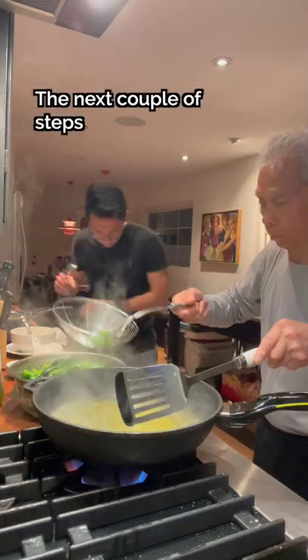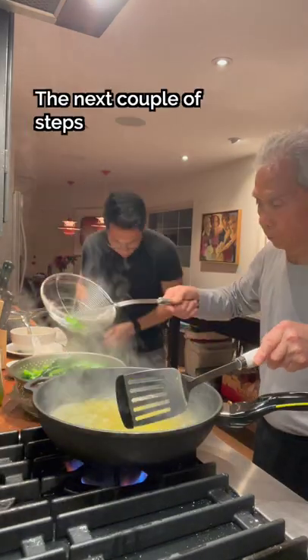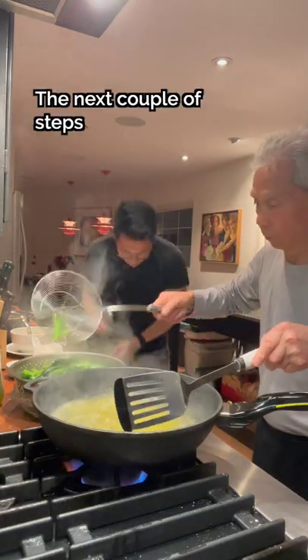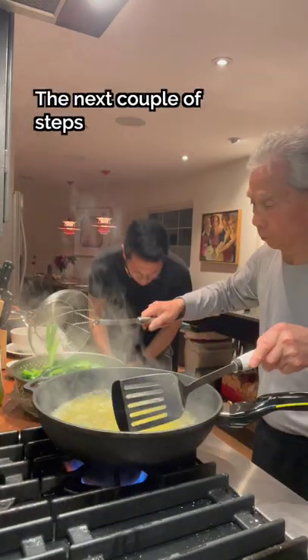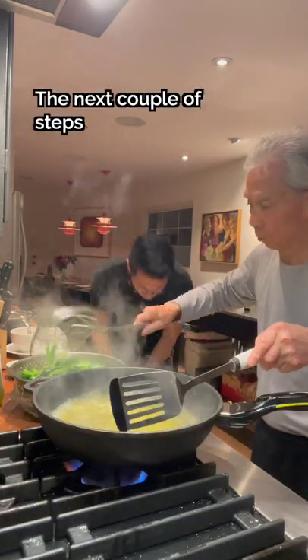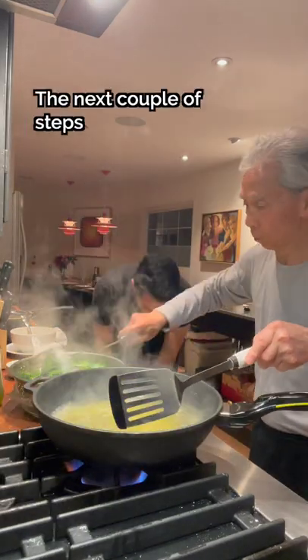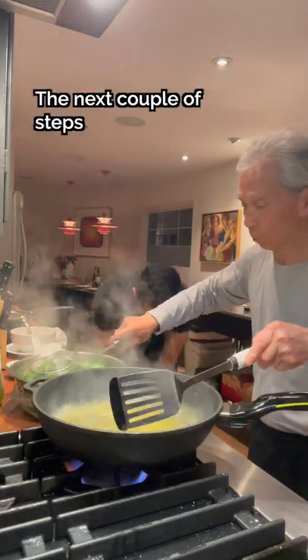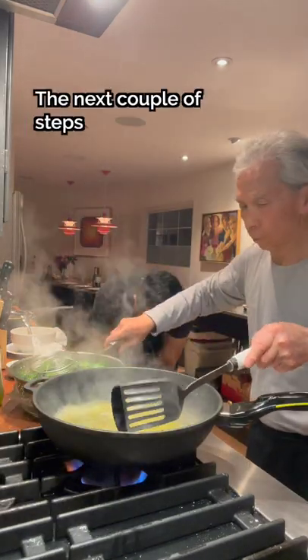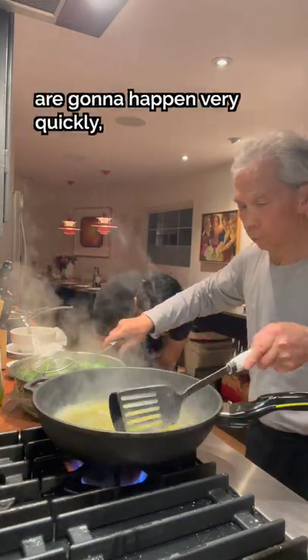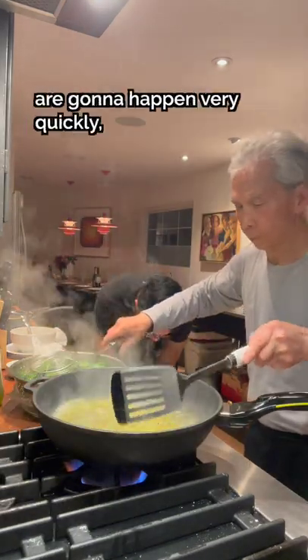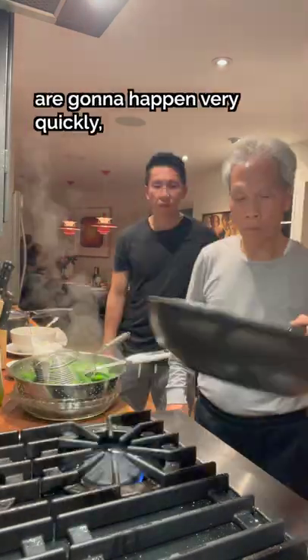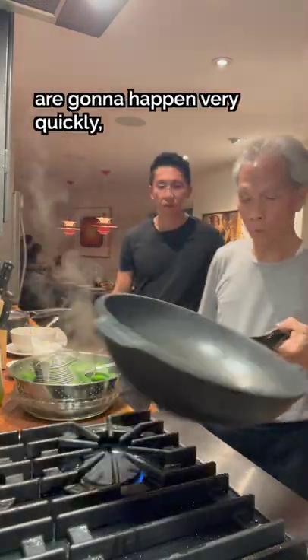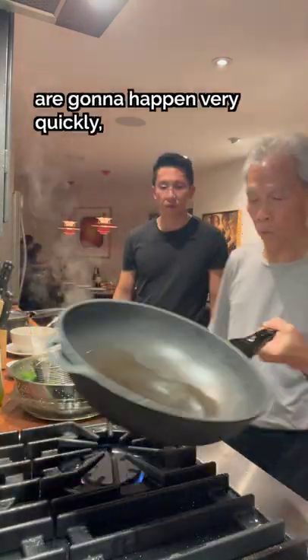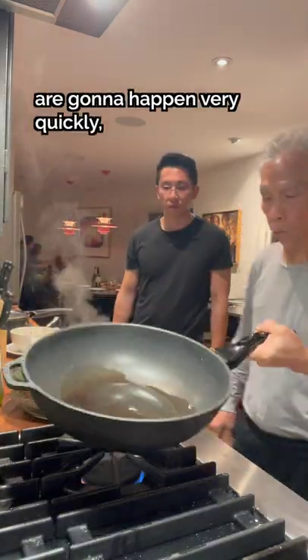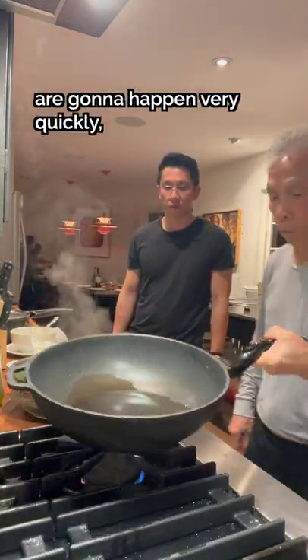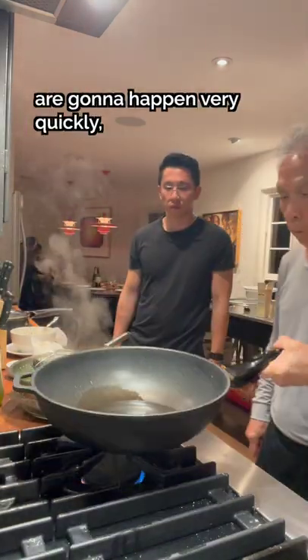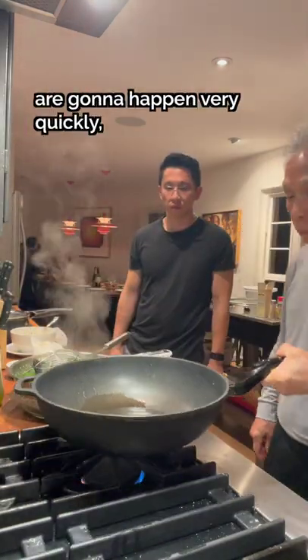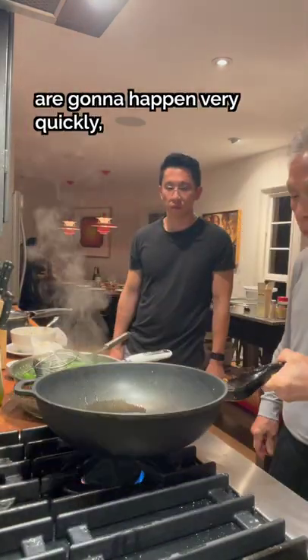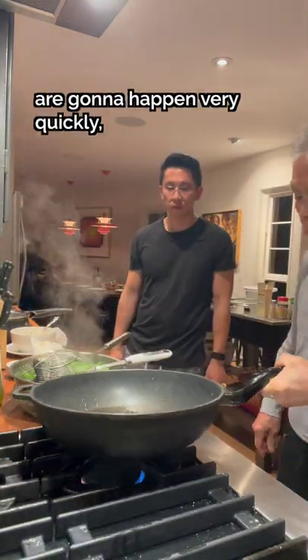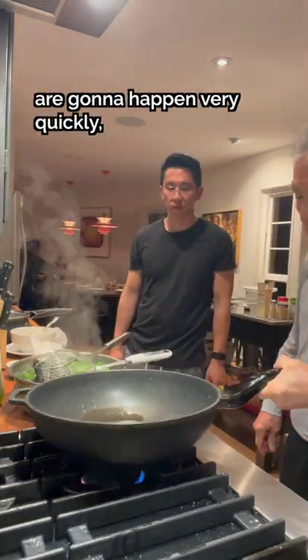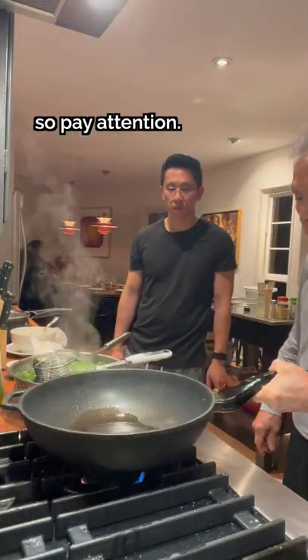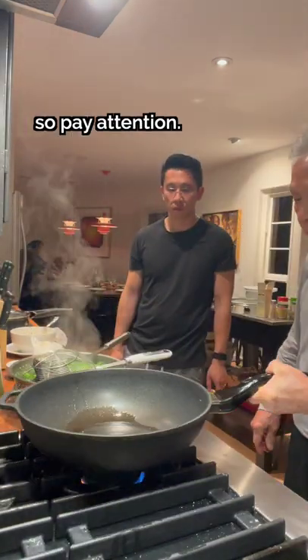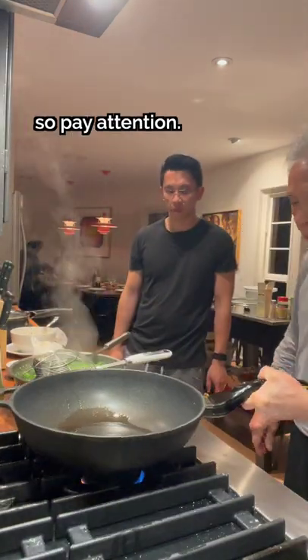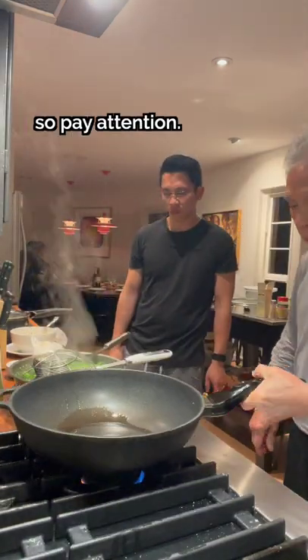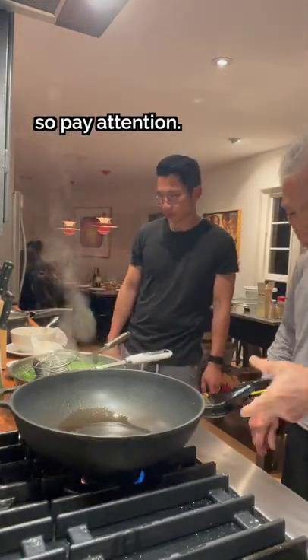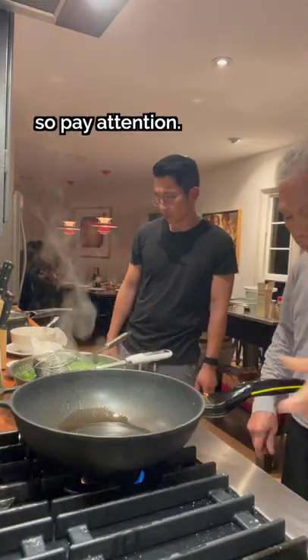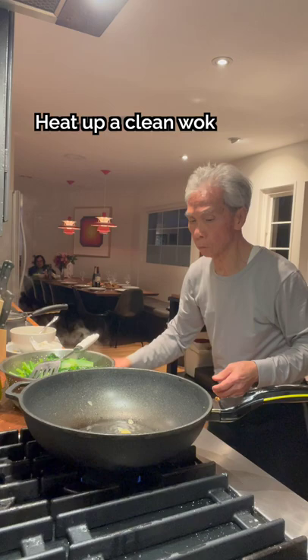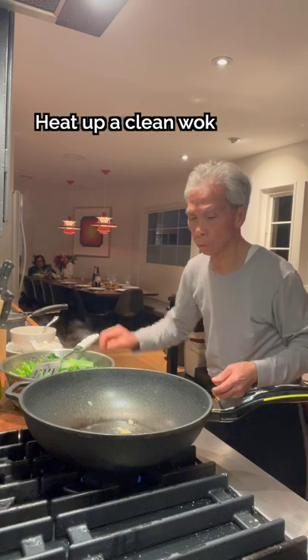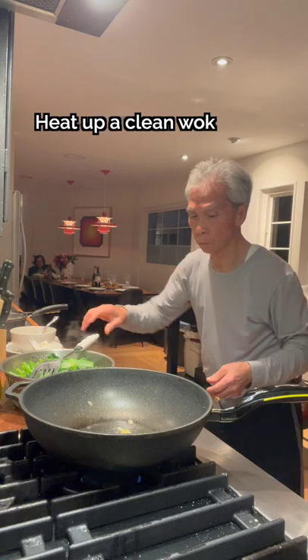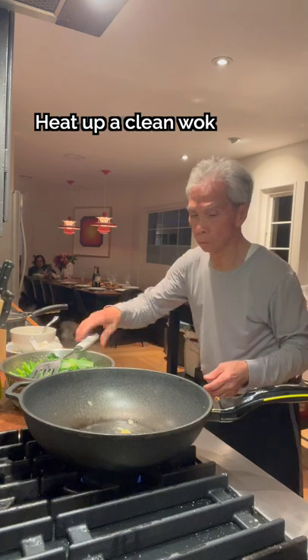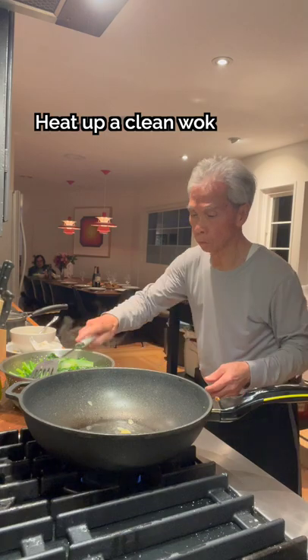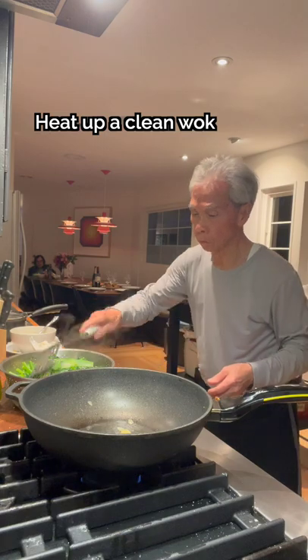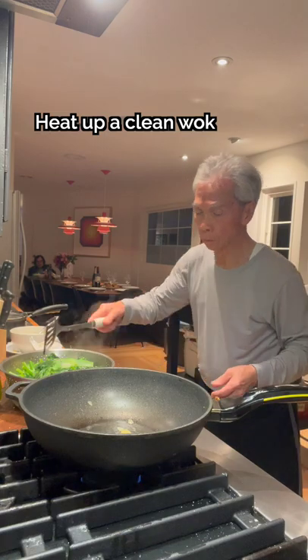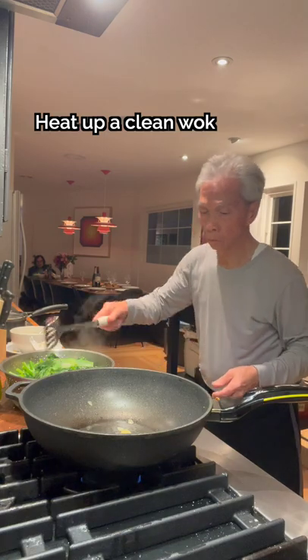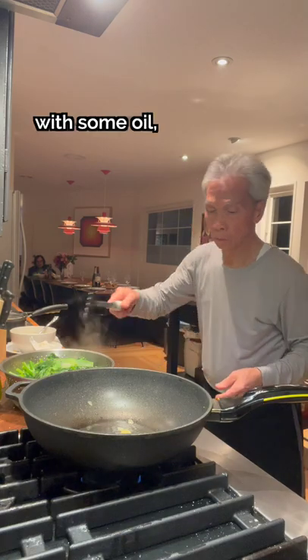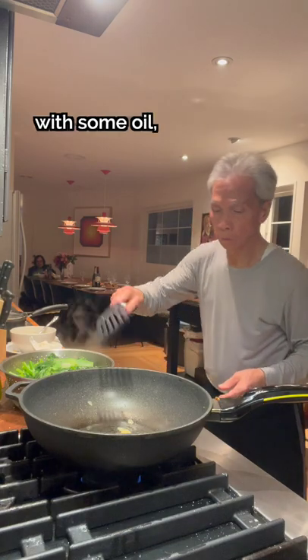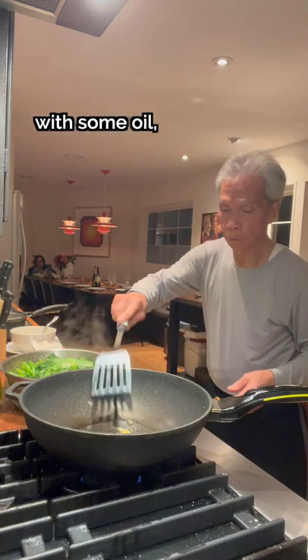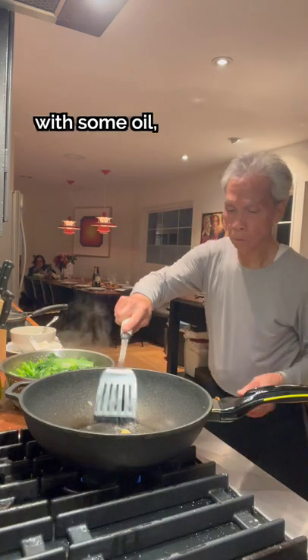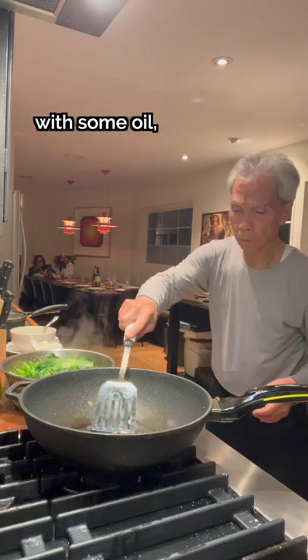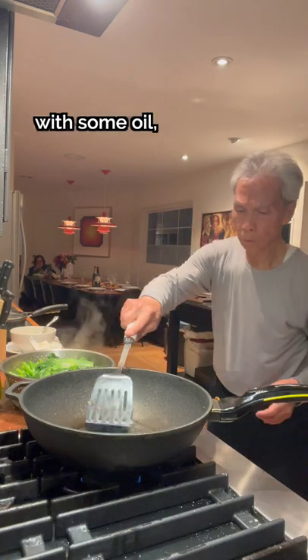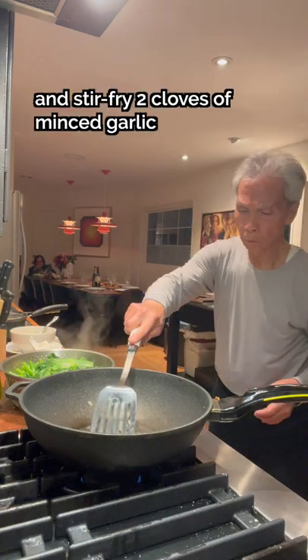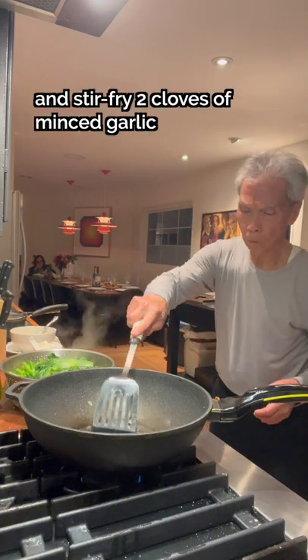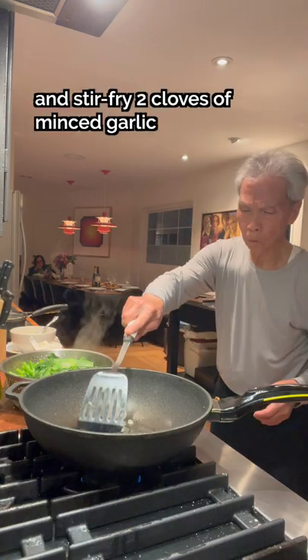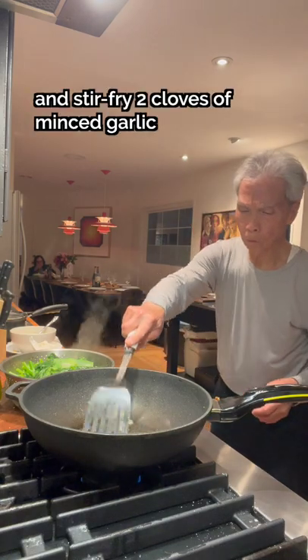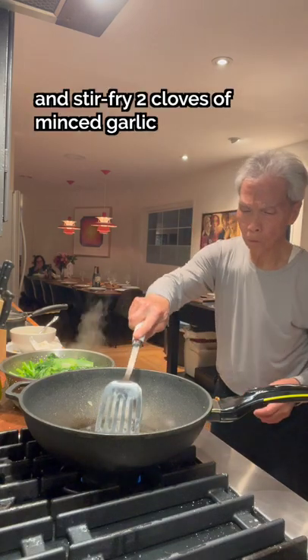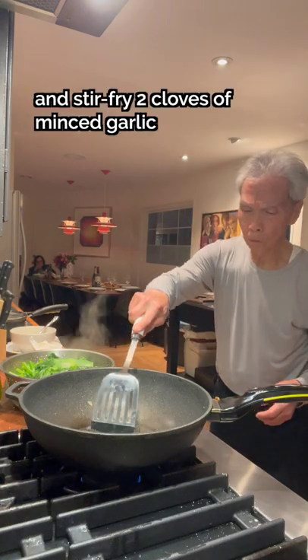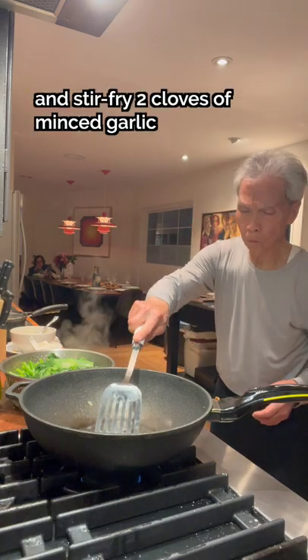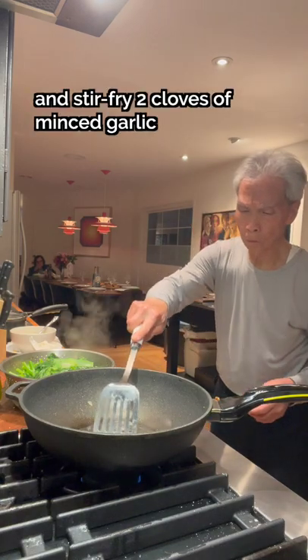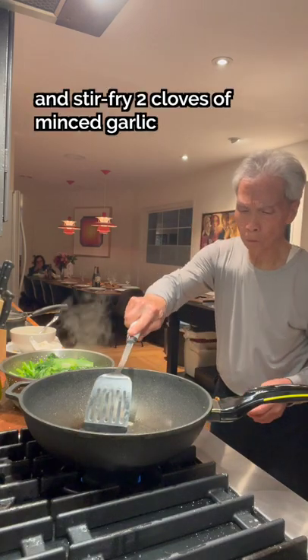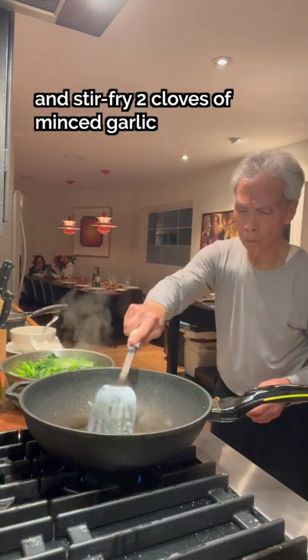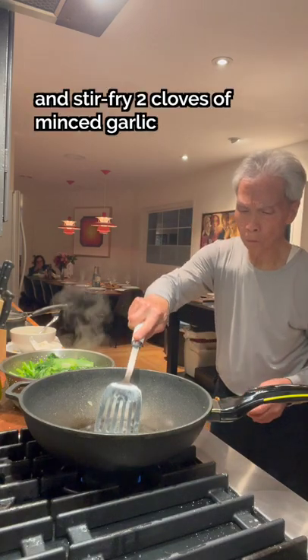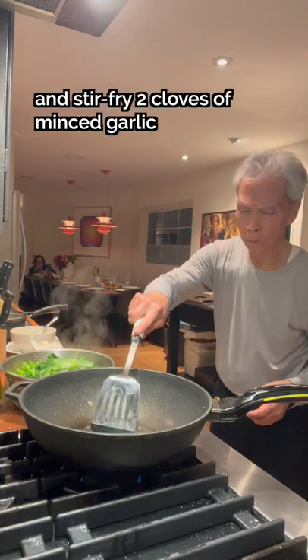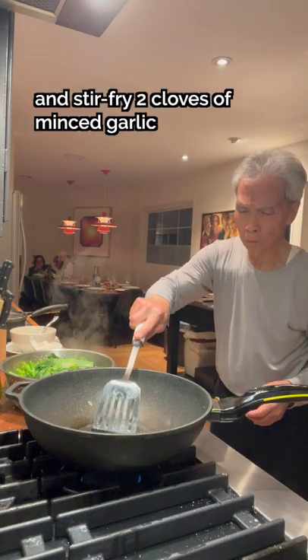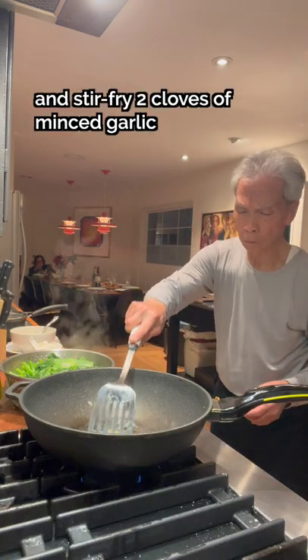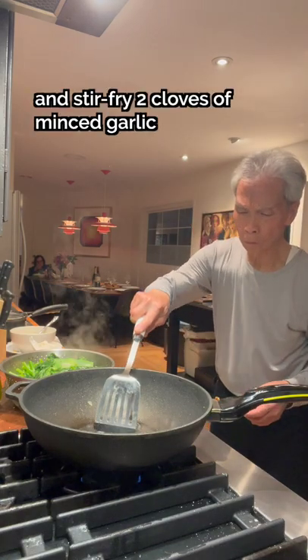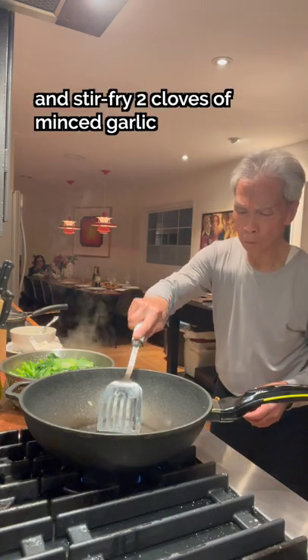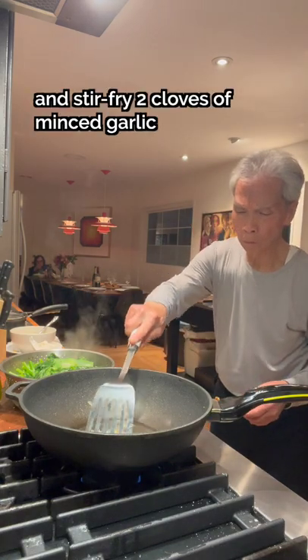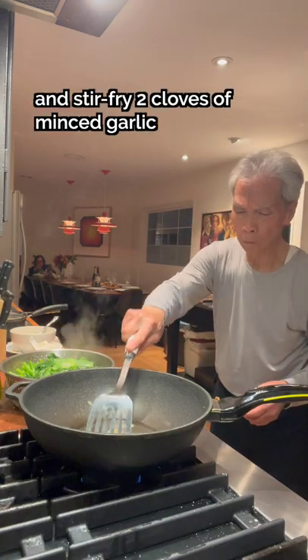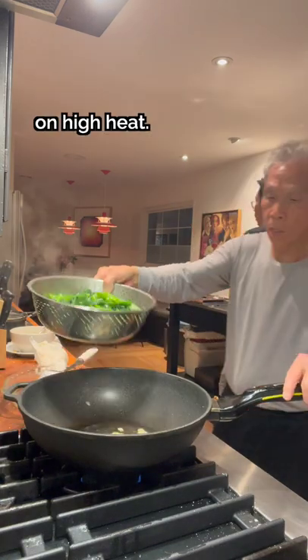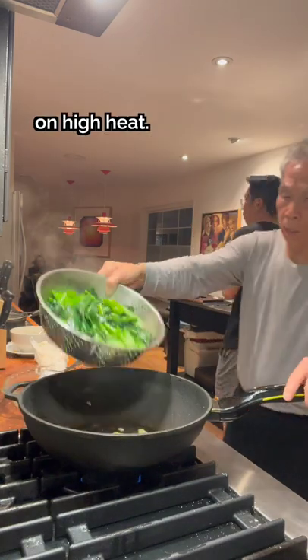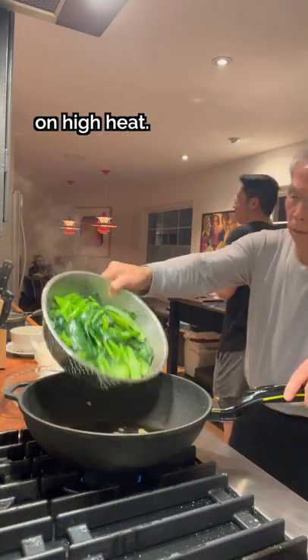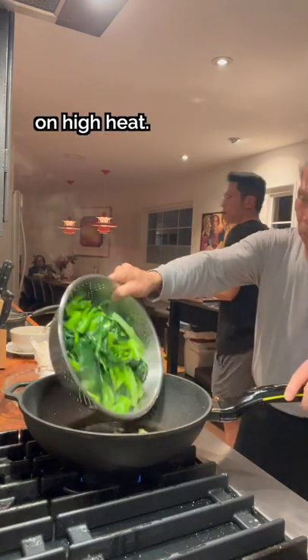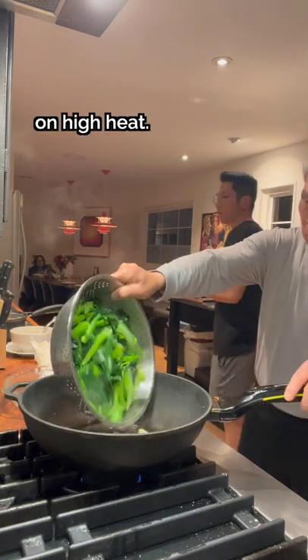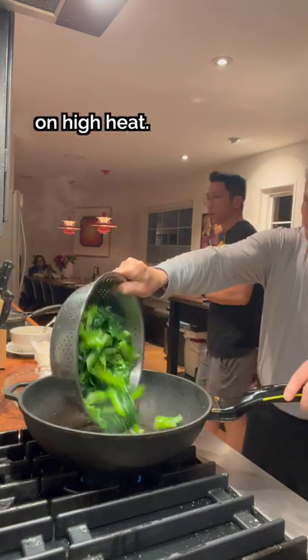The next couple of steps are going to happen very quickly, so pay attention. Heat up a clean wok with some oil and stir-fry 2 cloves of minced garlic on high heat.